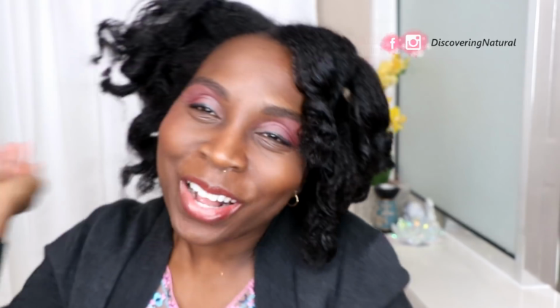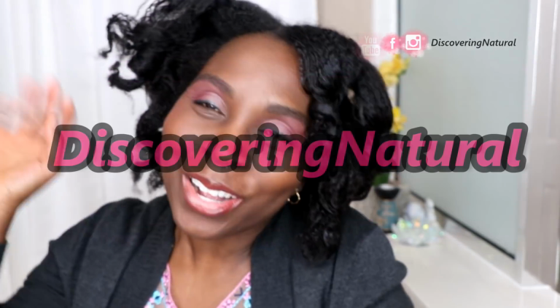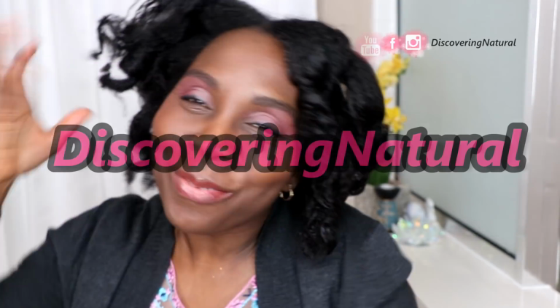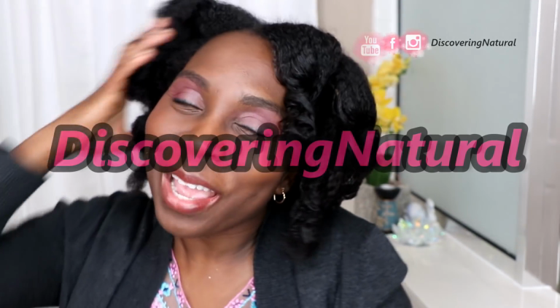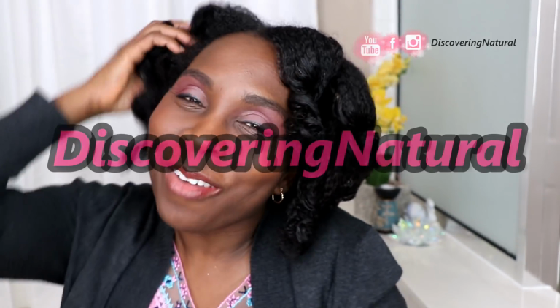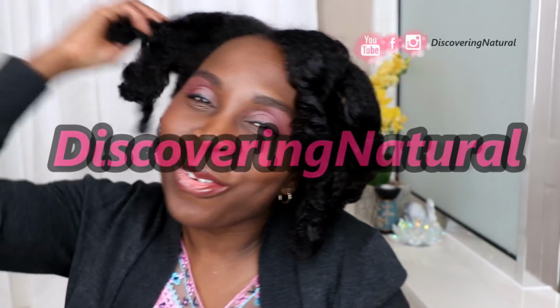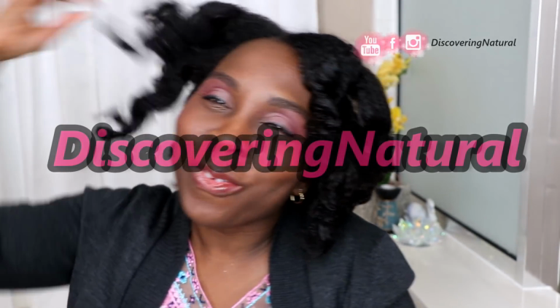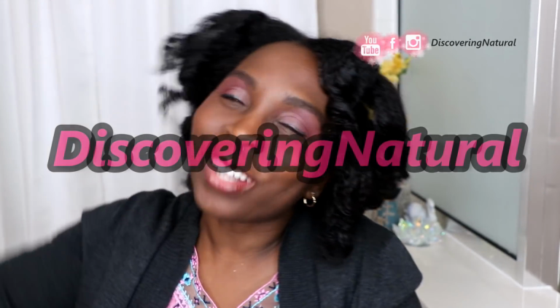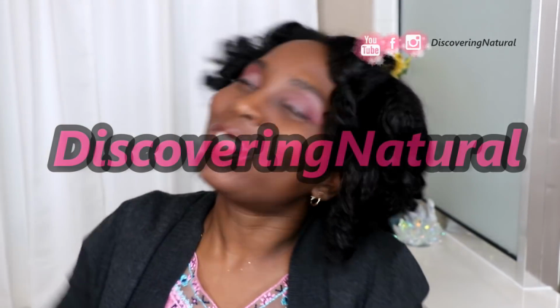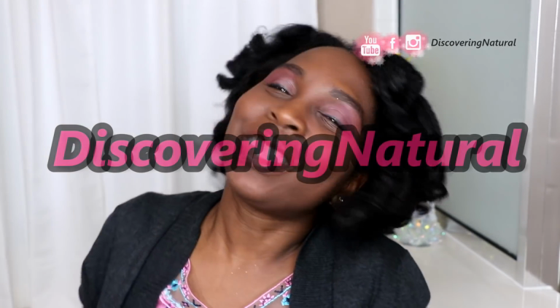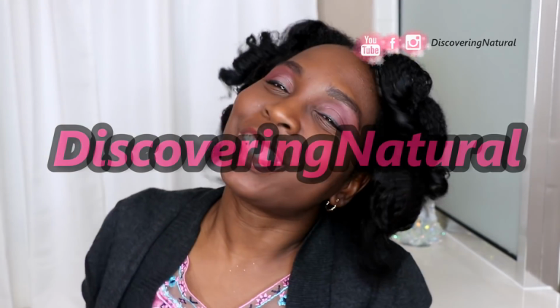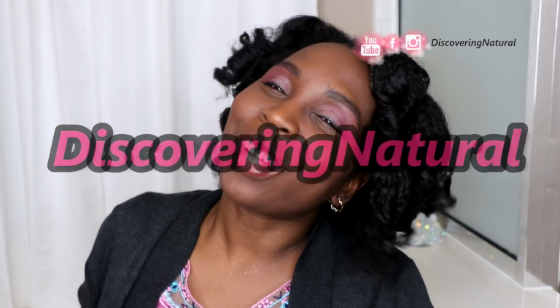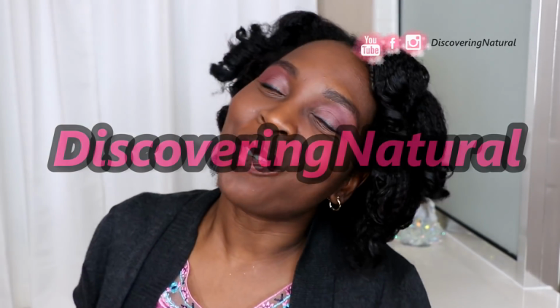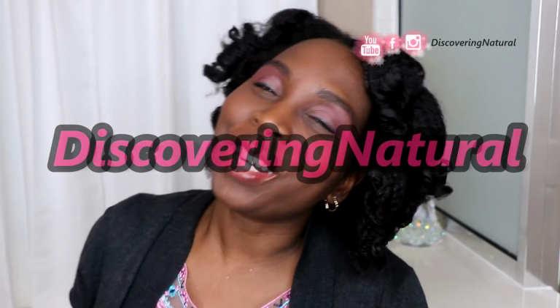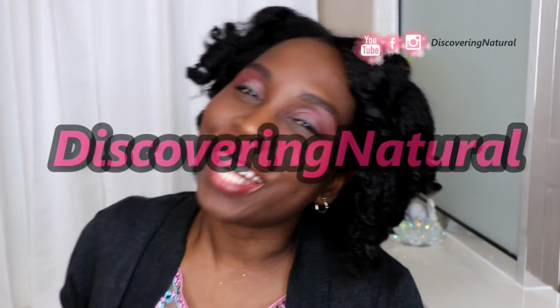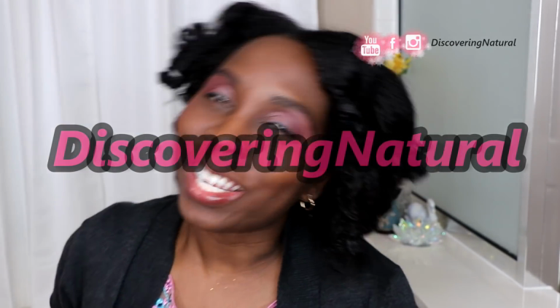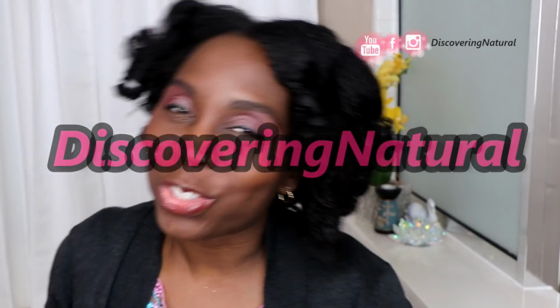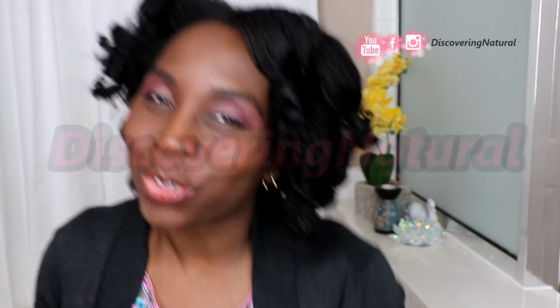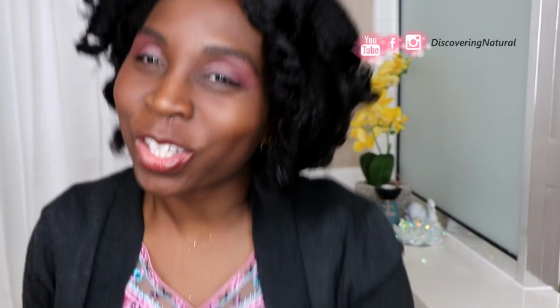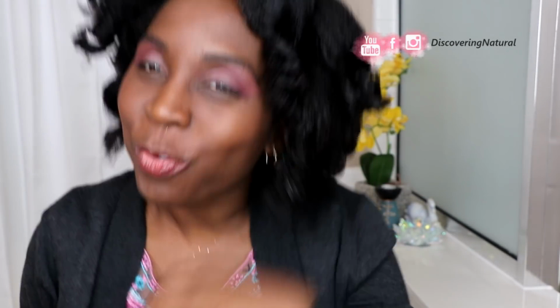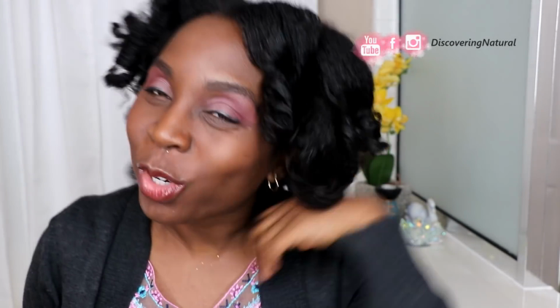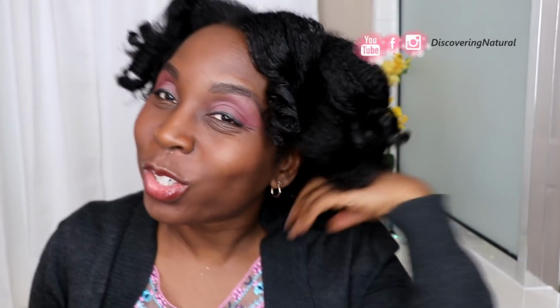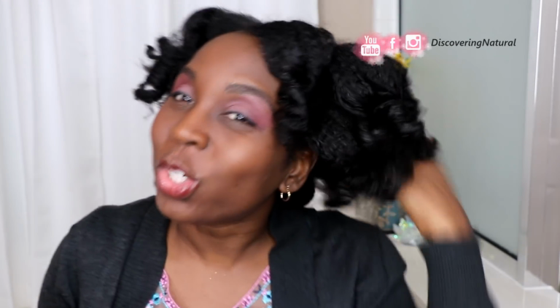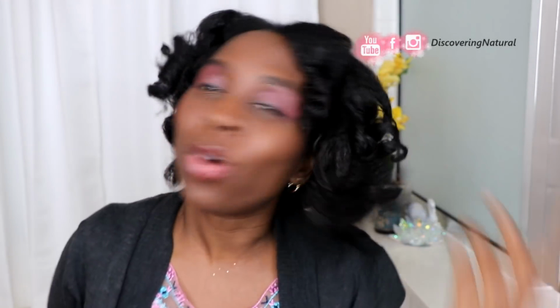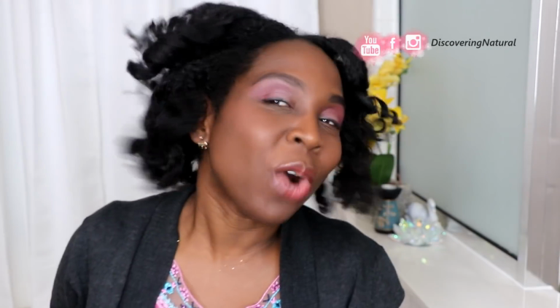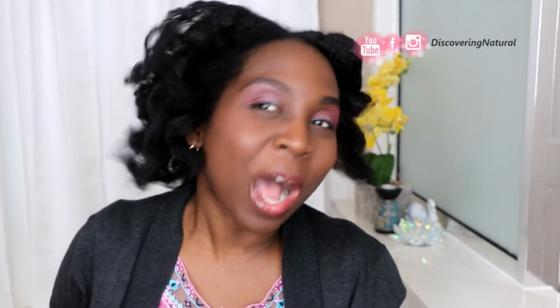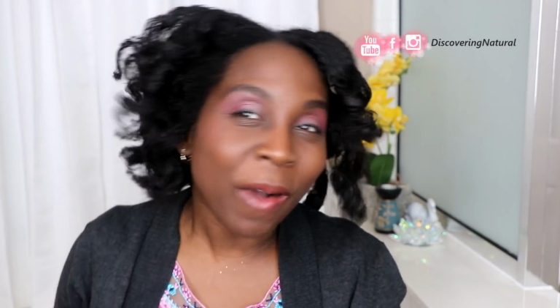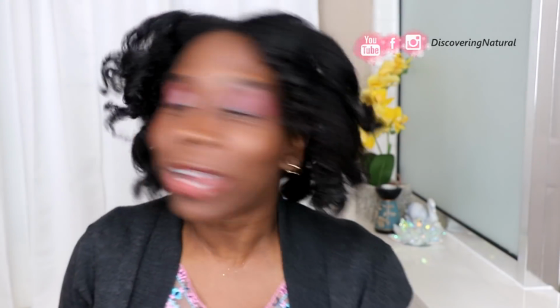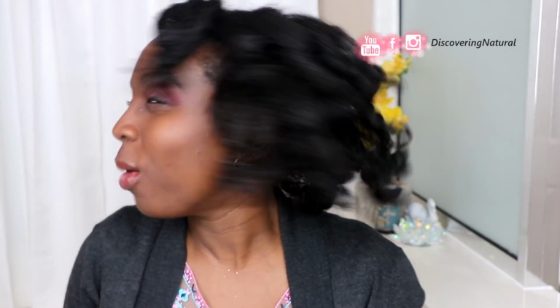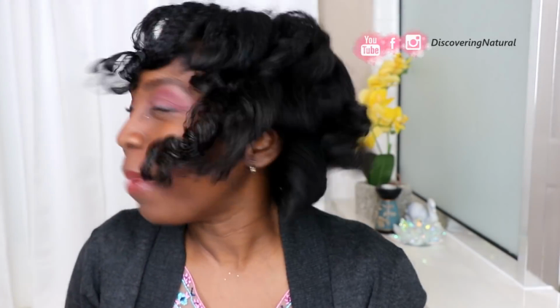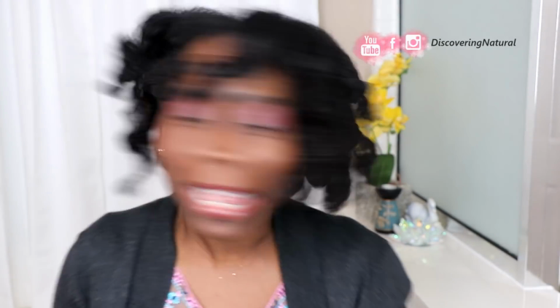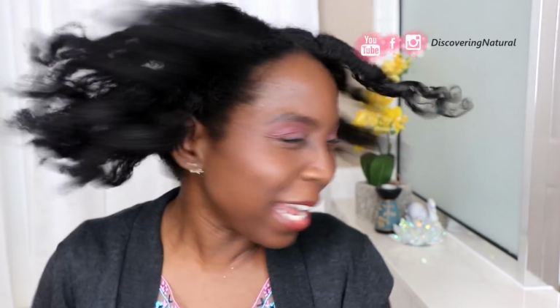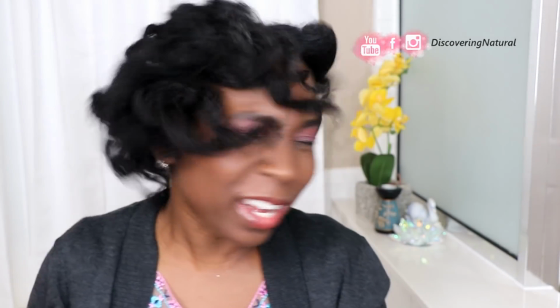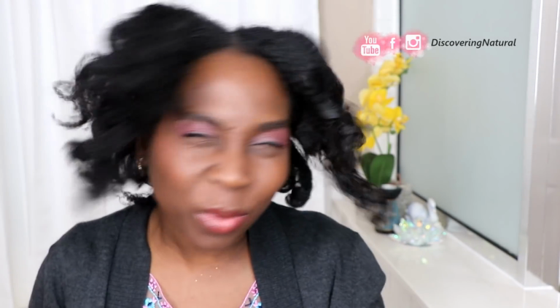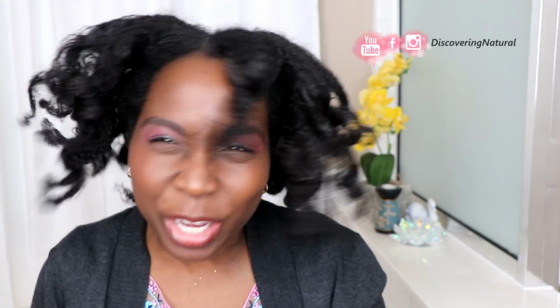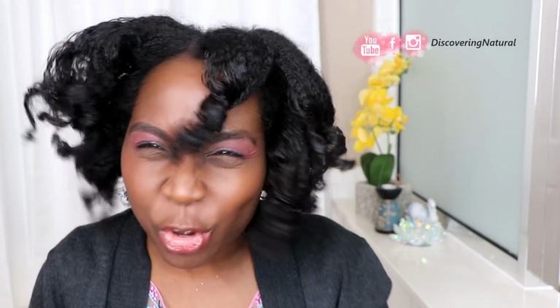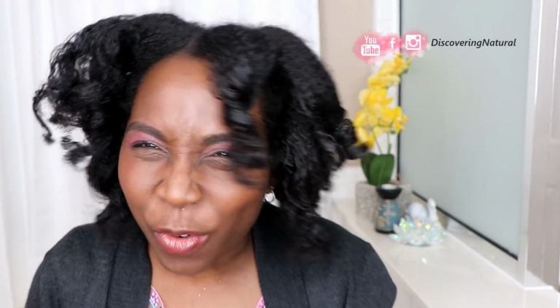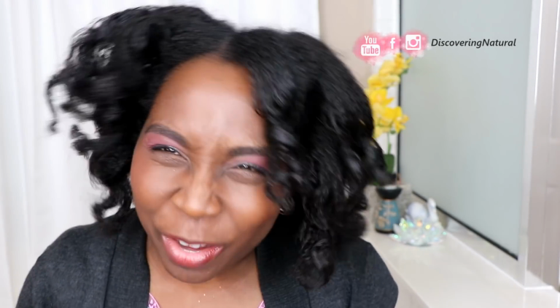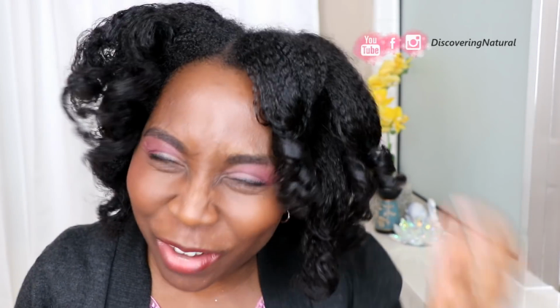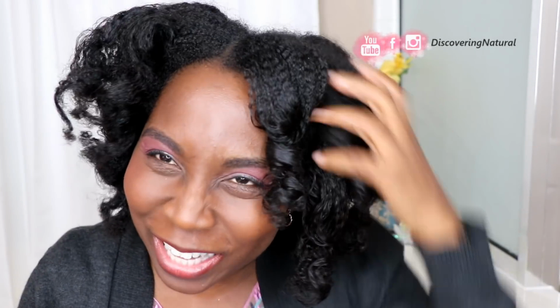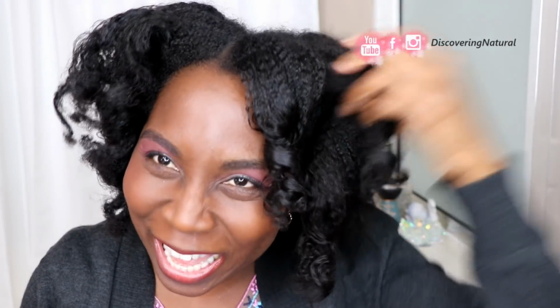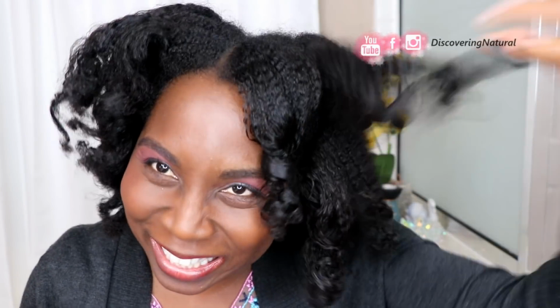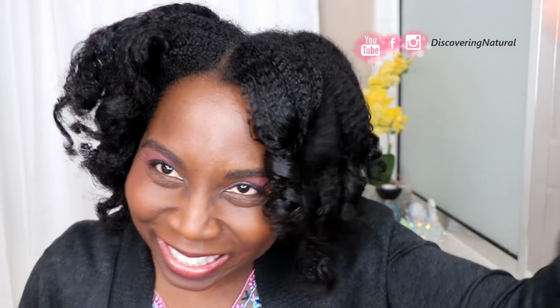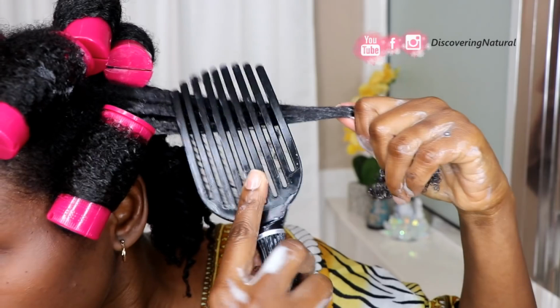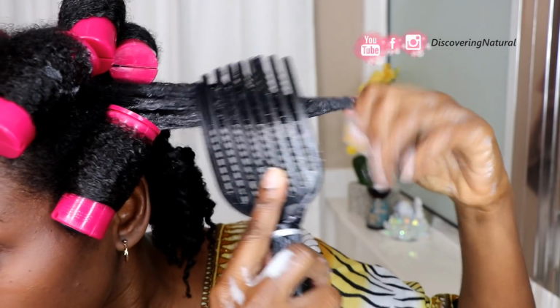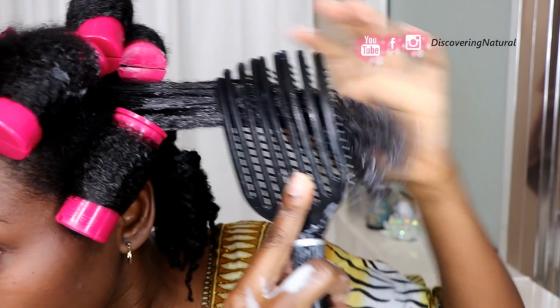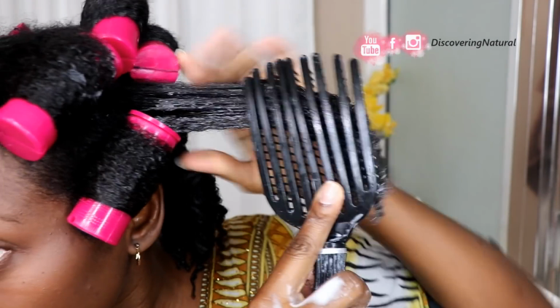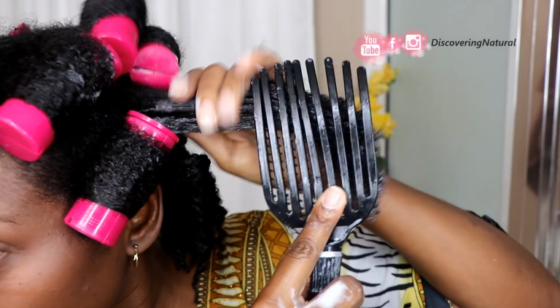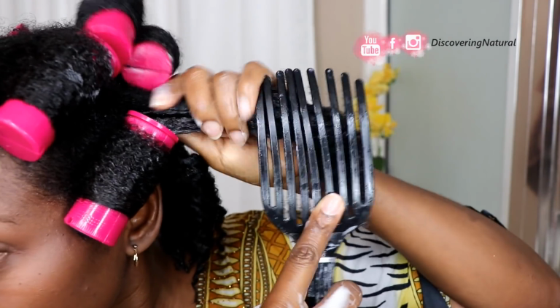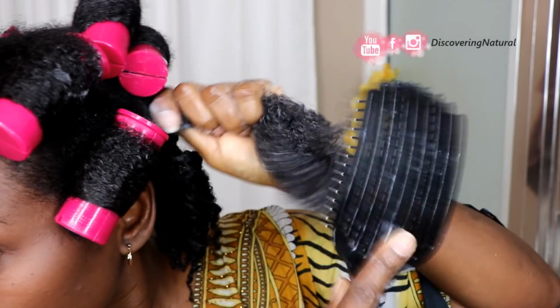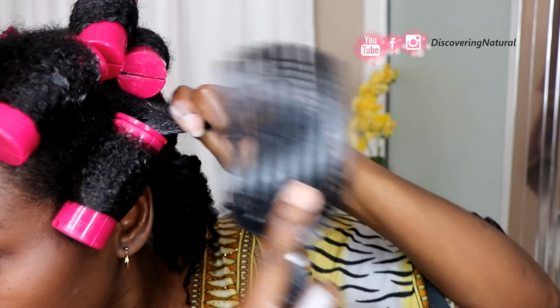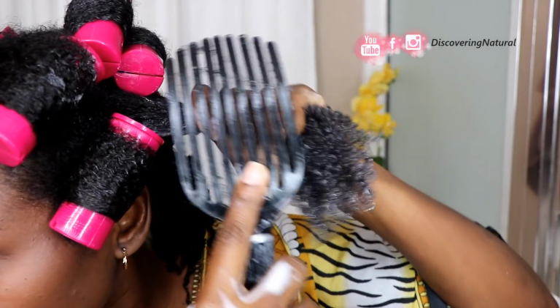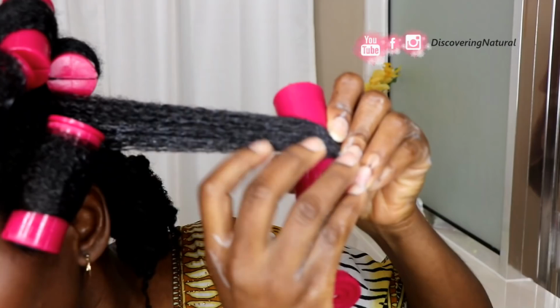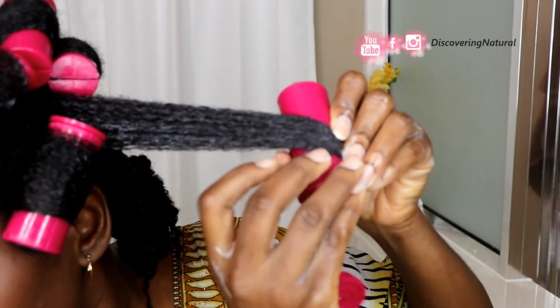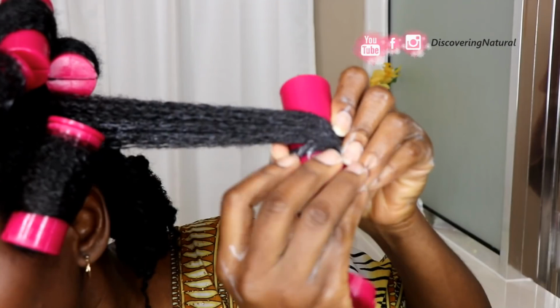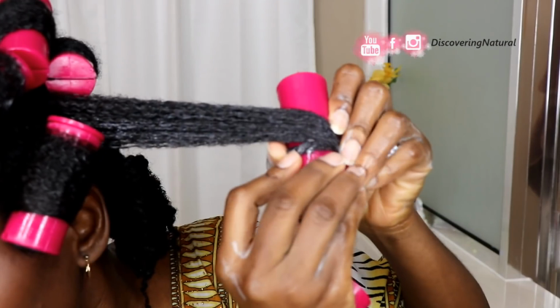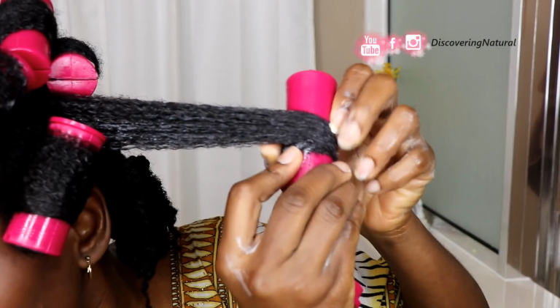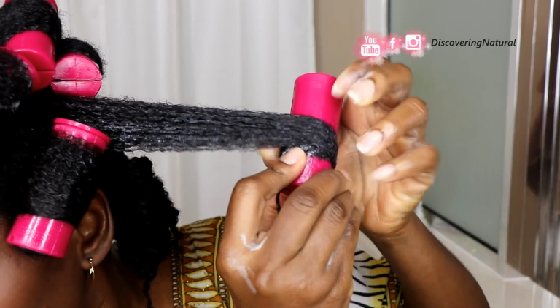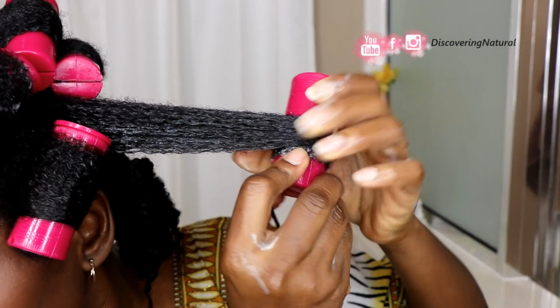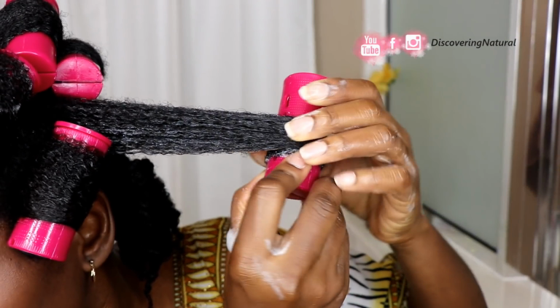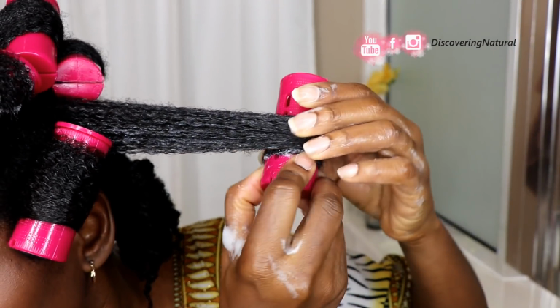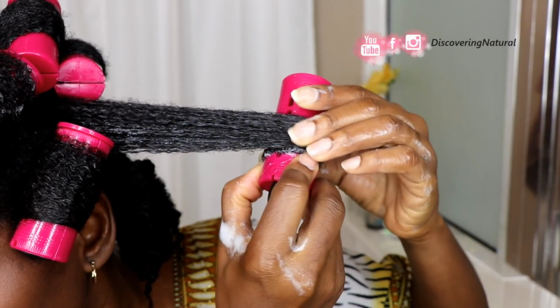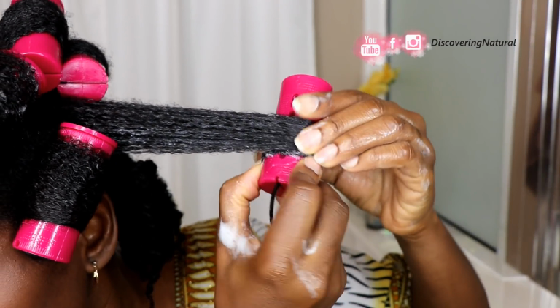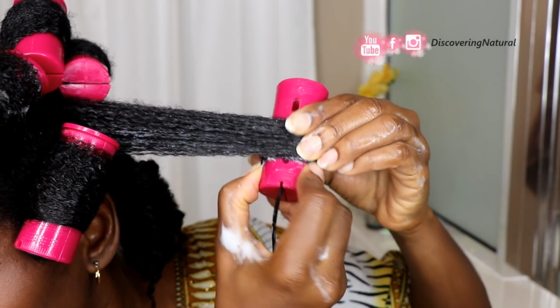Welcome everyone to Discovery Natural. If you want to know how I got my hair looking crazy like this, watch the video that just came out.